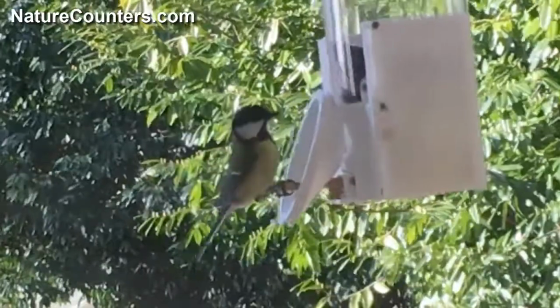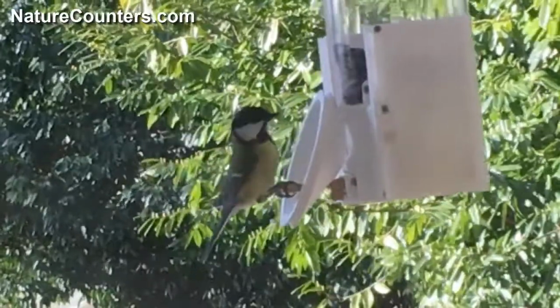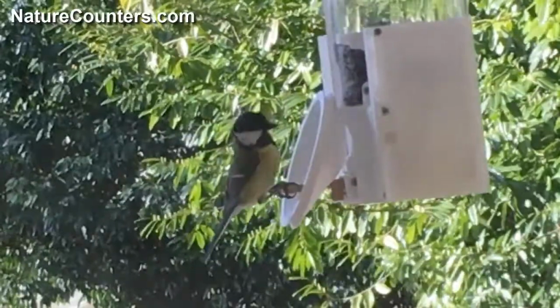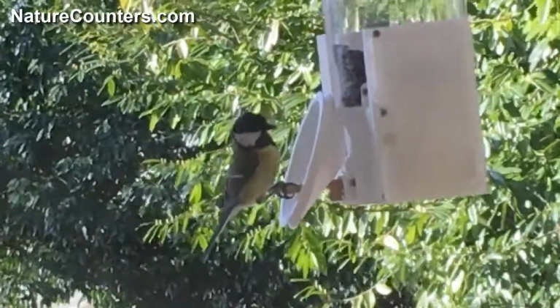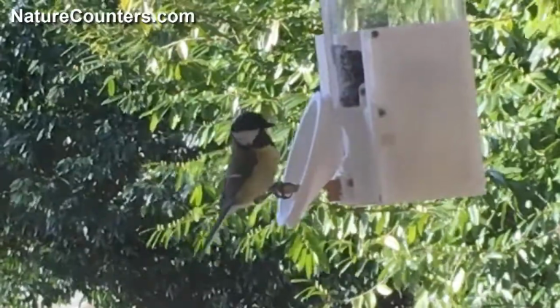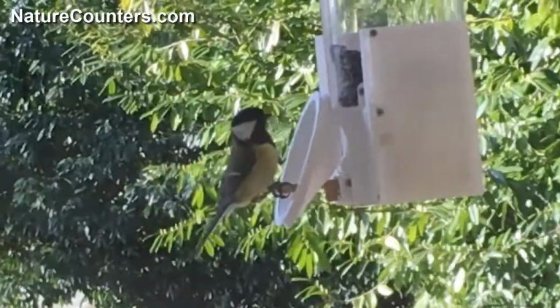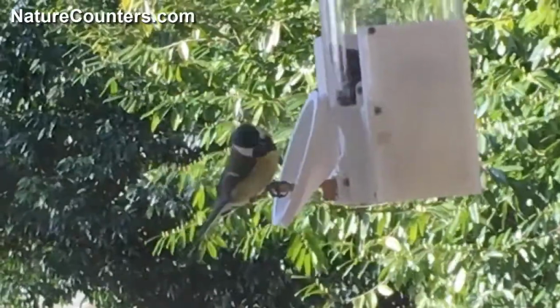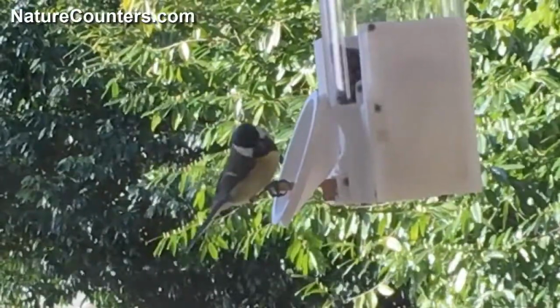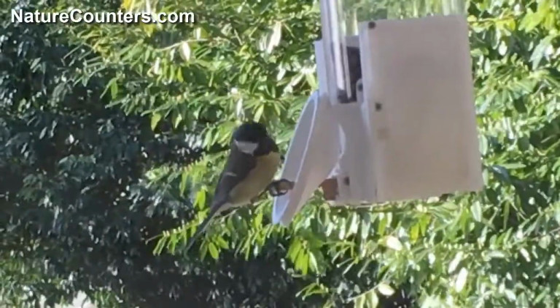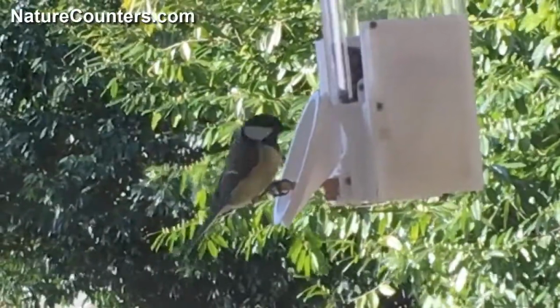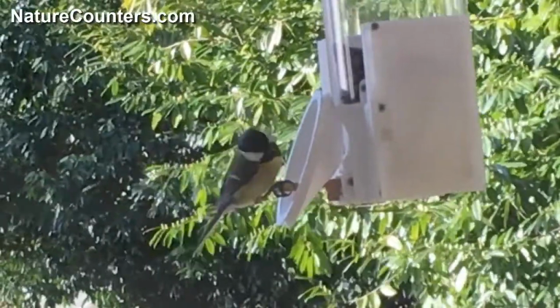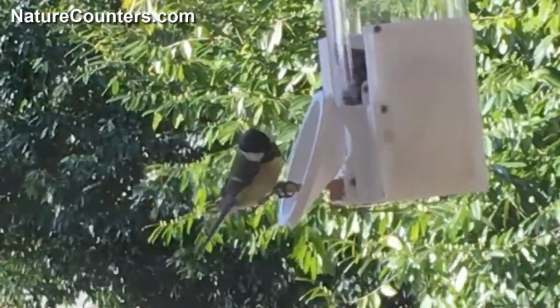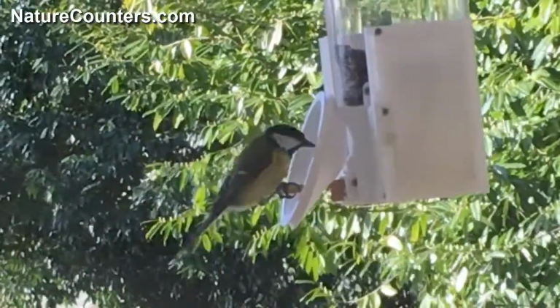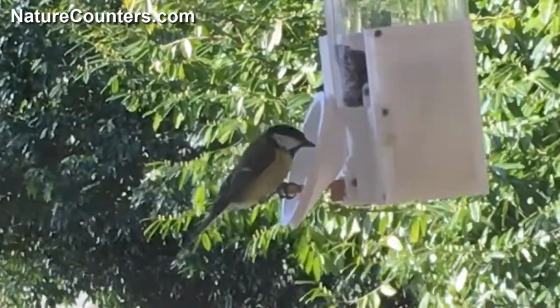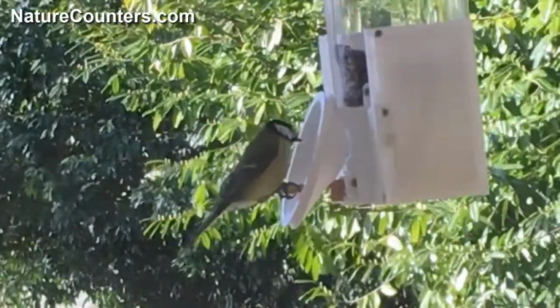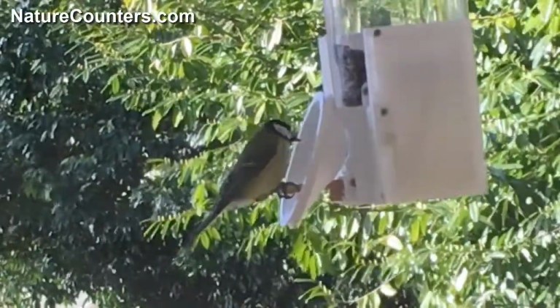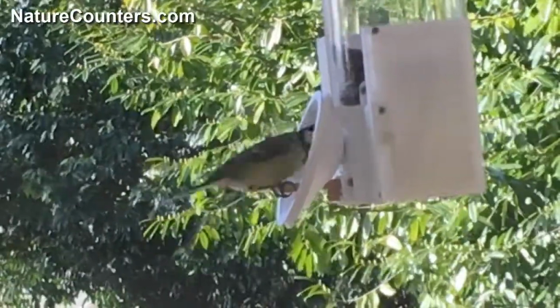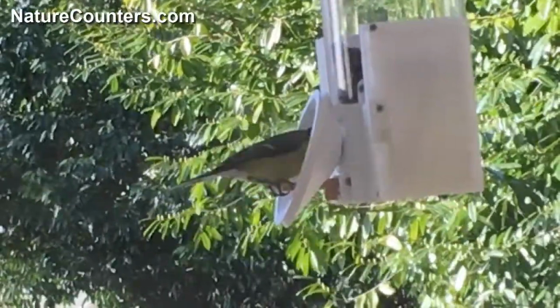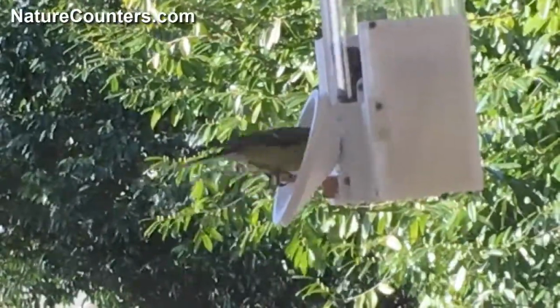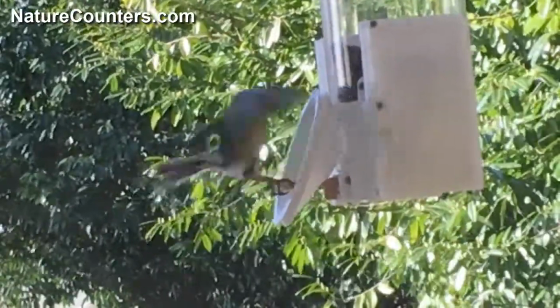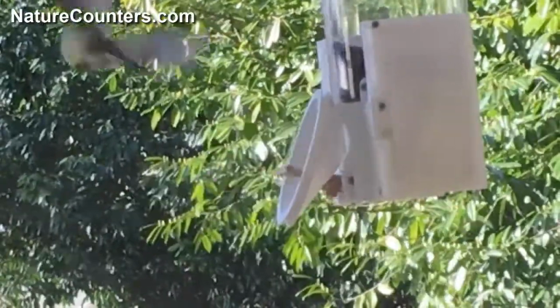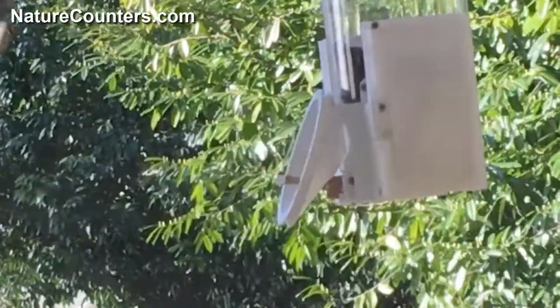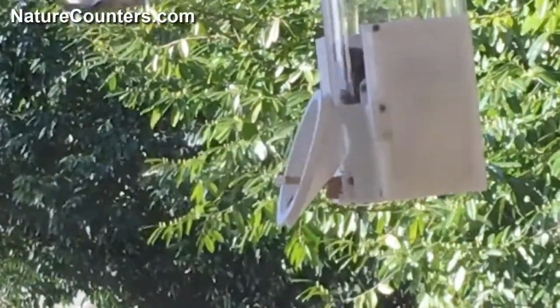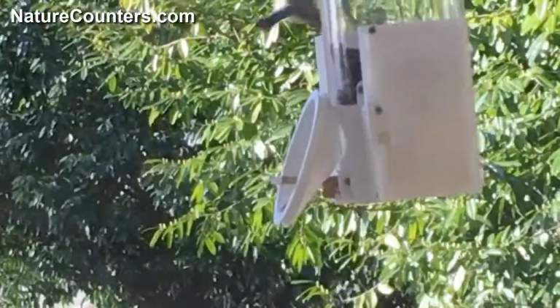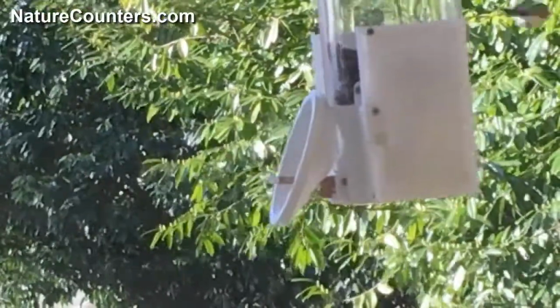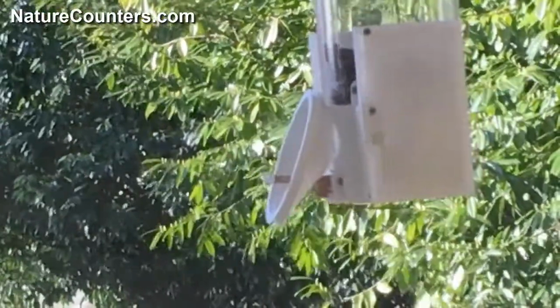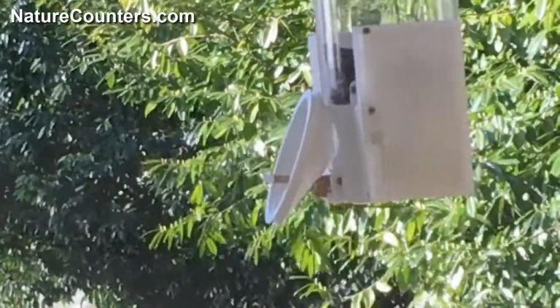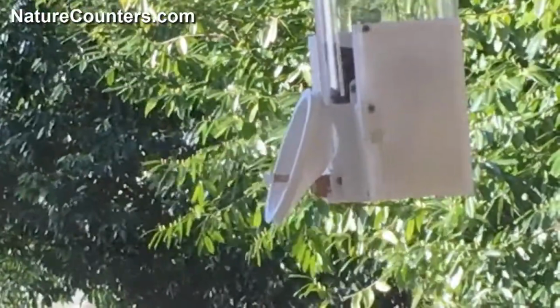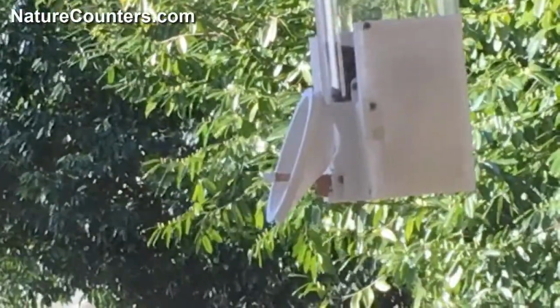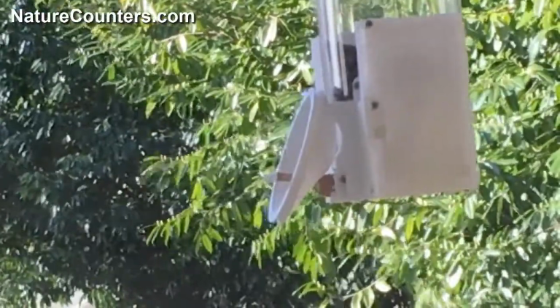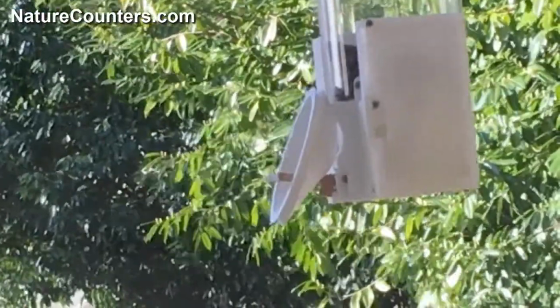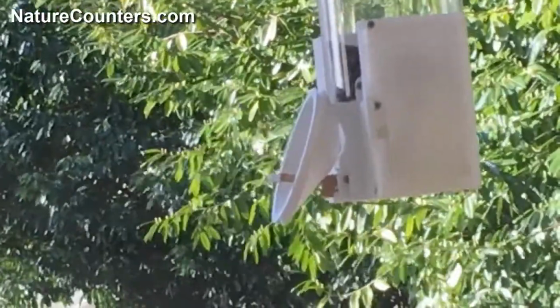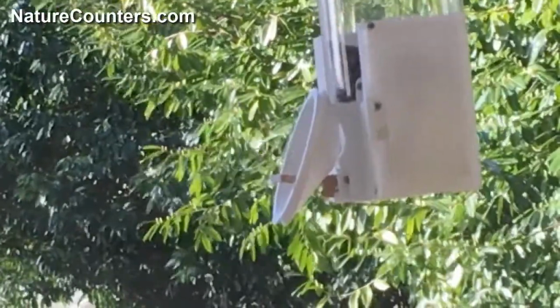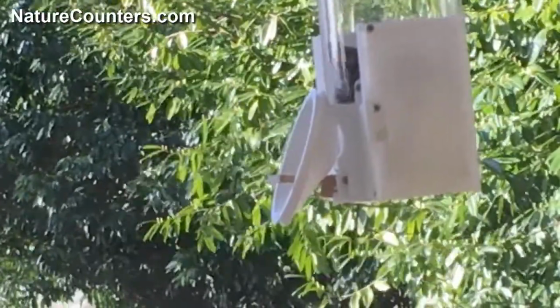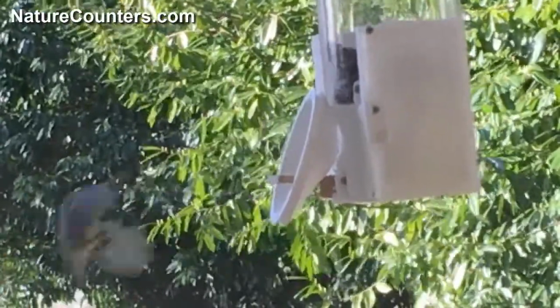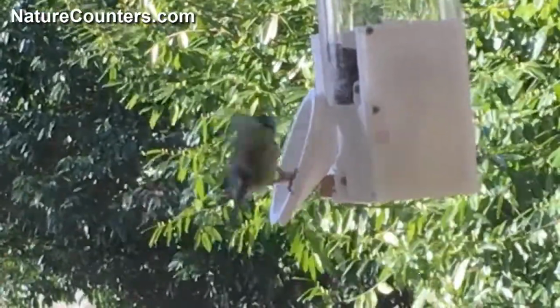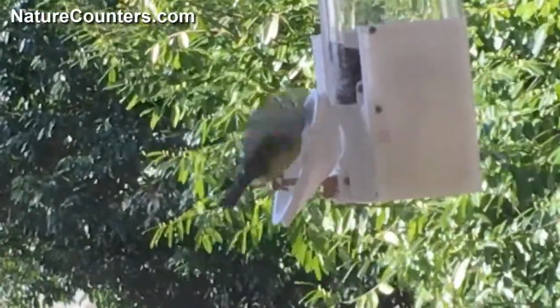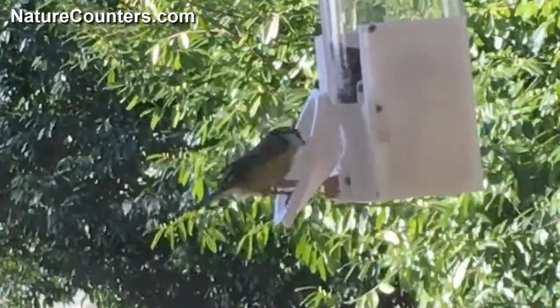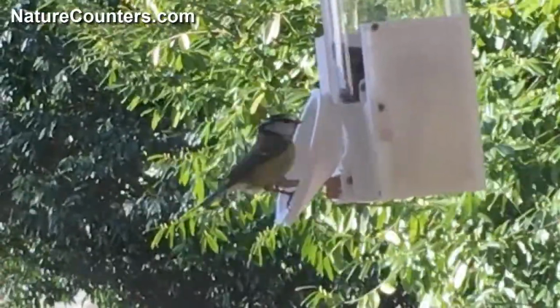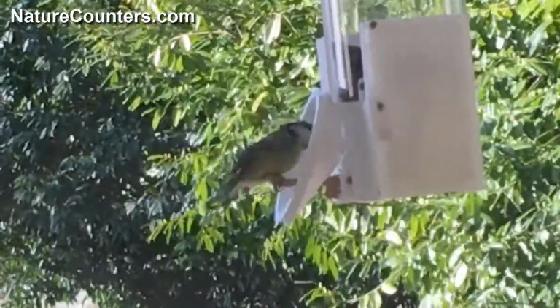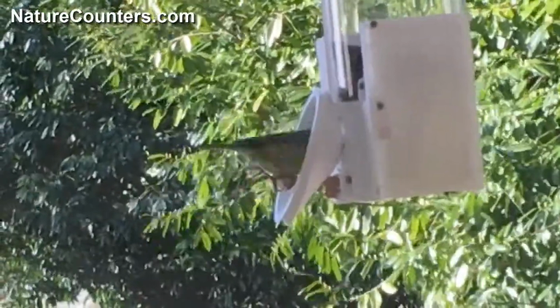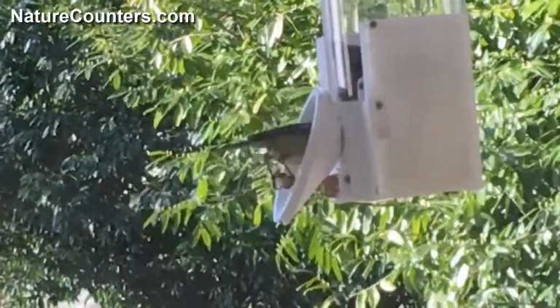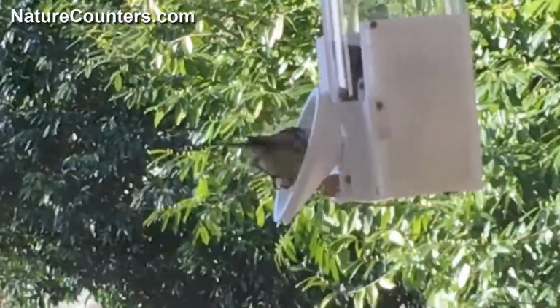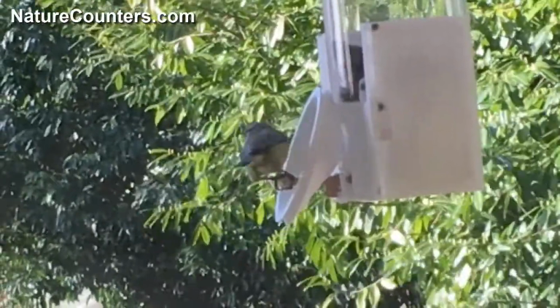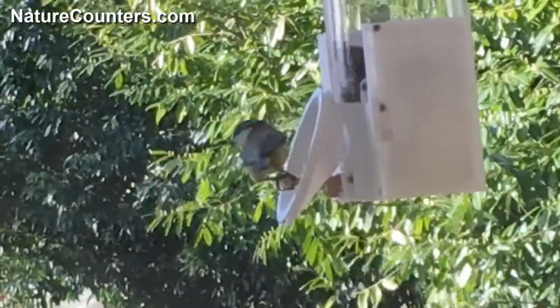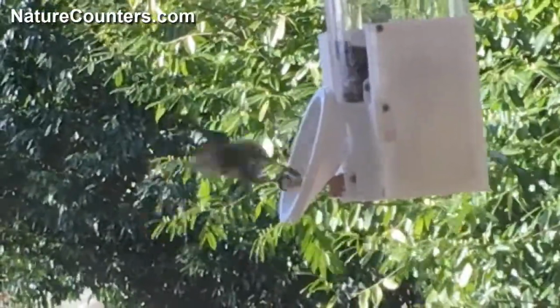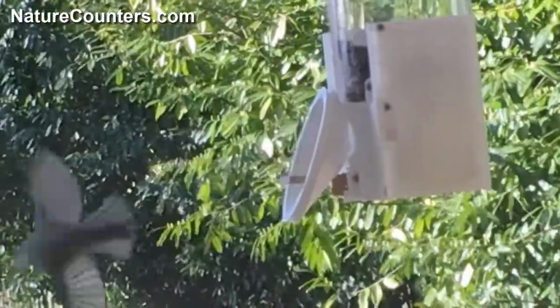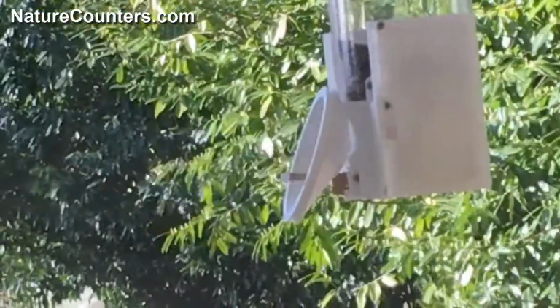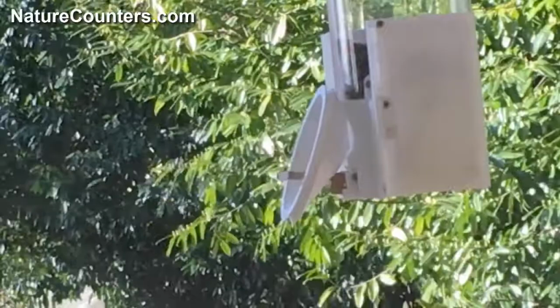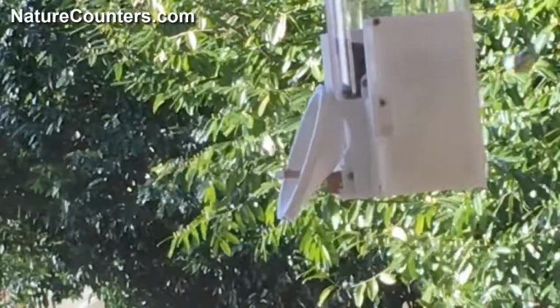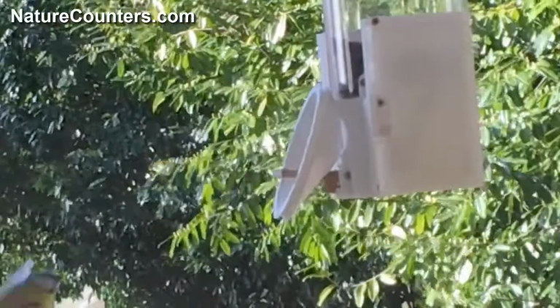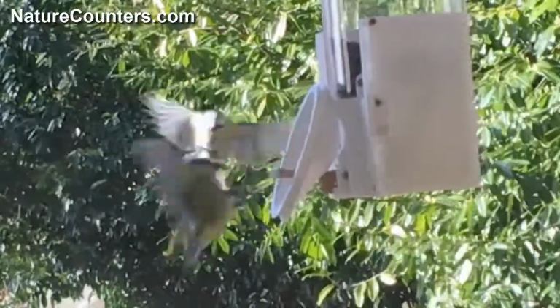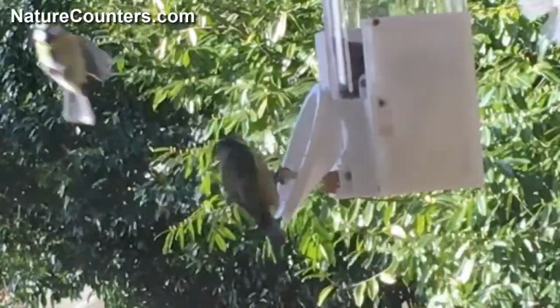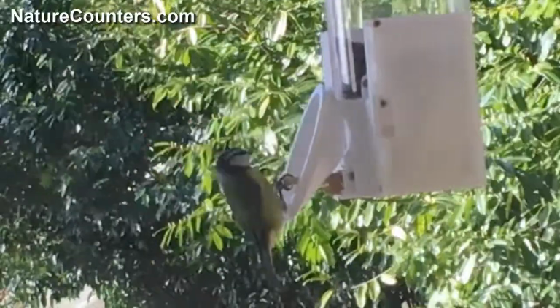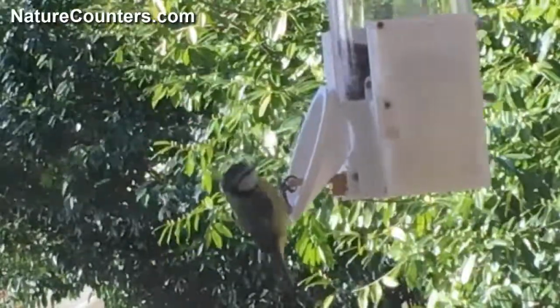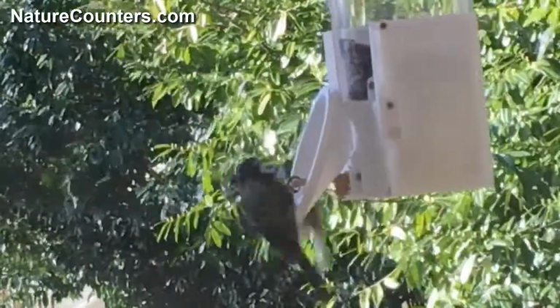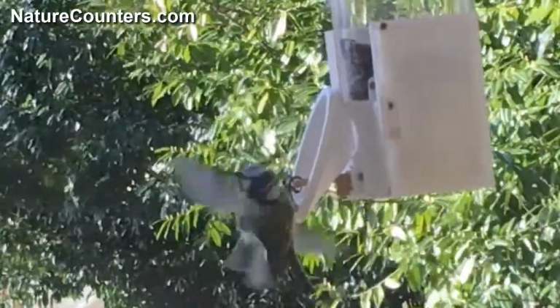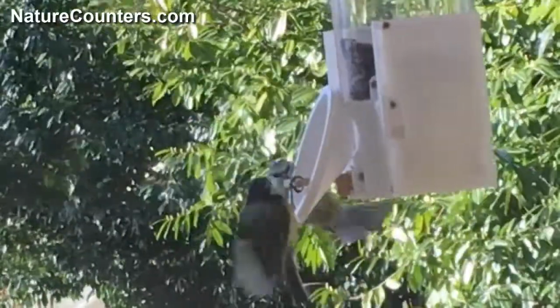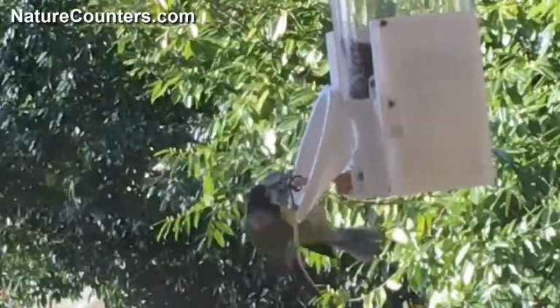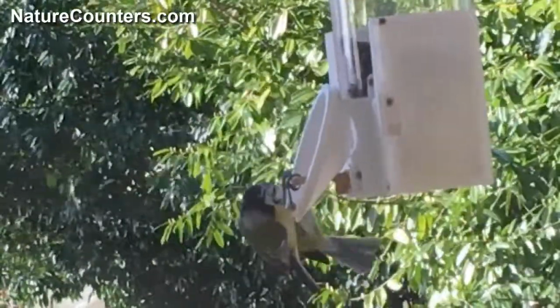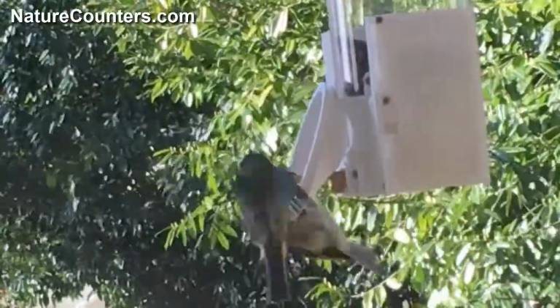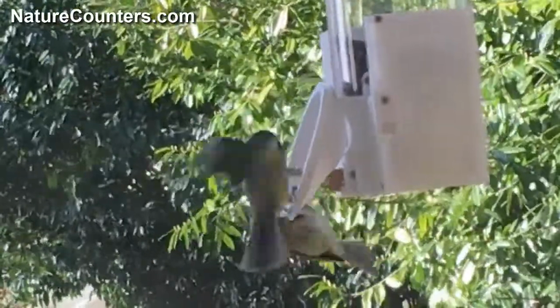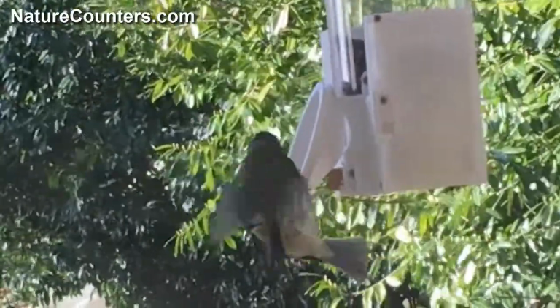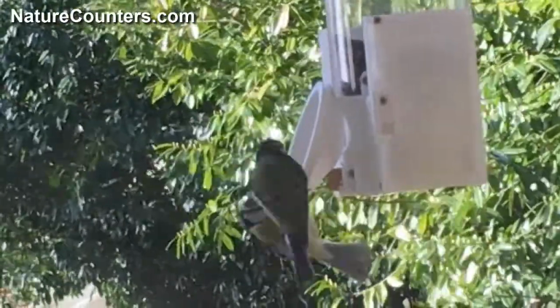The birds certainly seem to like the feeder, and they sometimes seem to have little arguments about whose turn it is to go next.